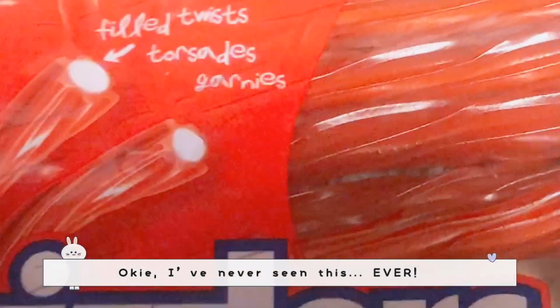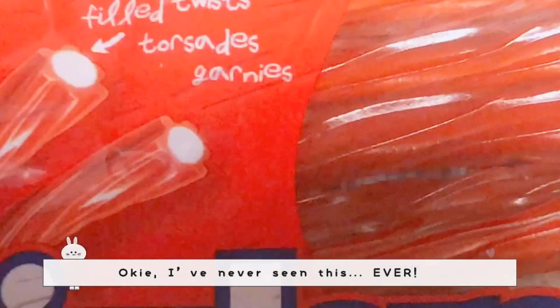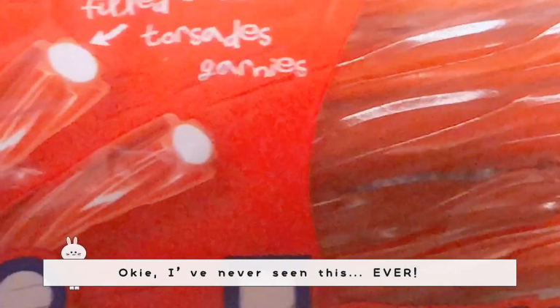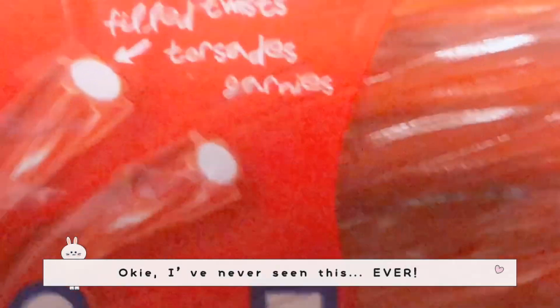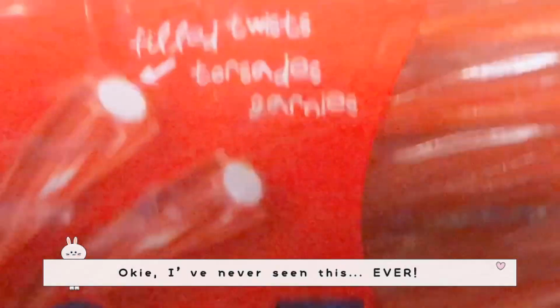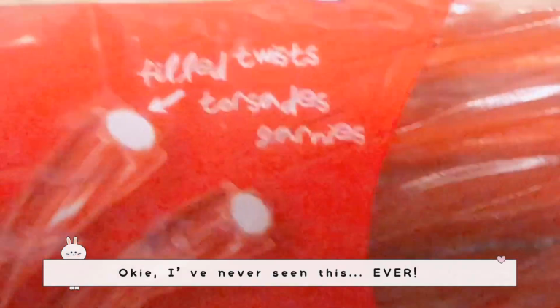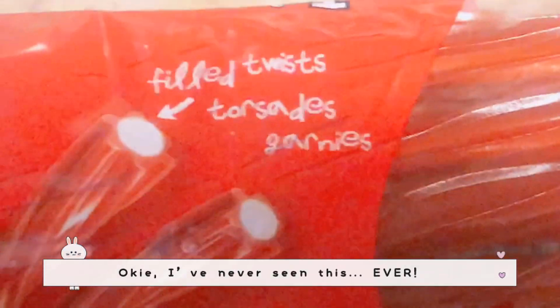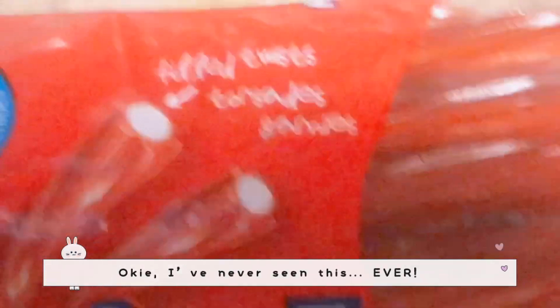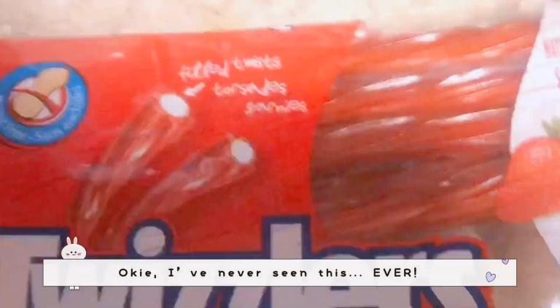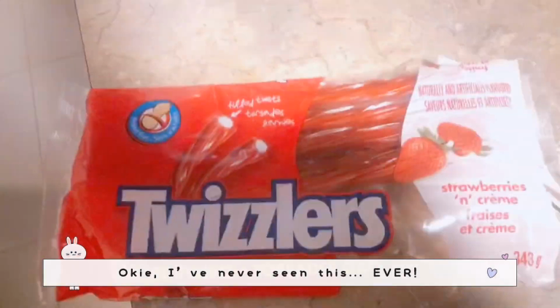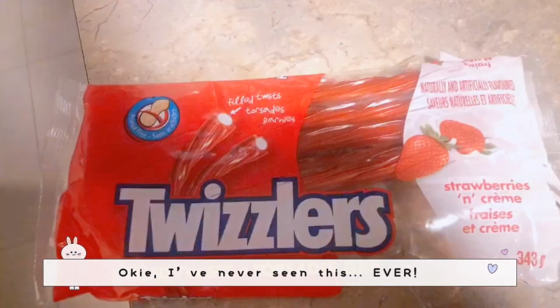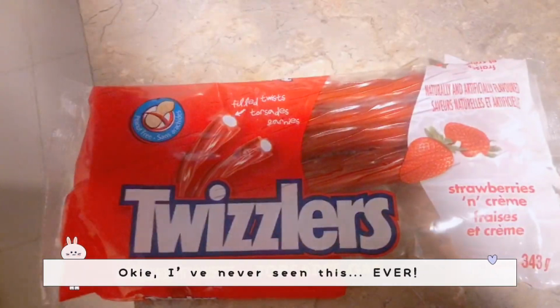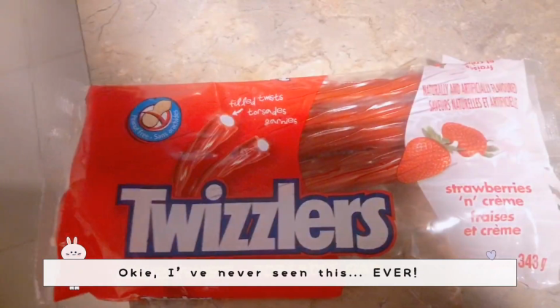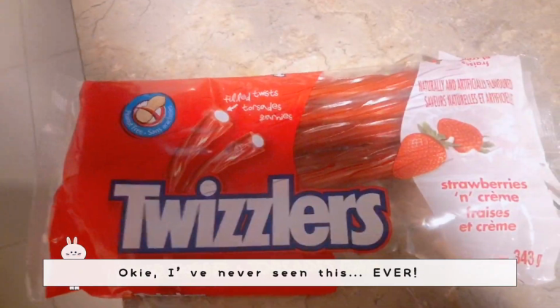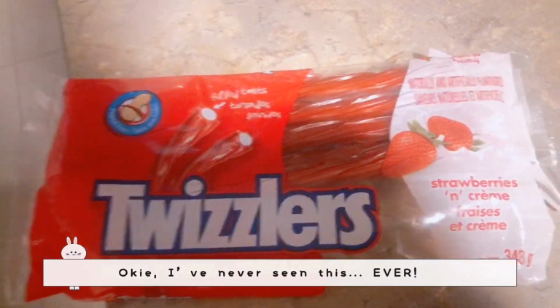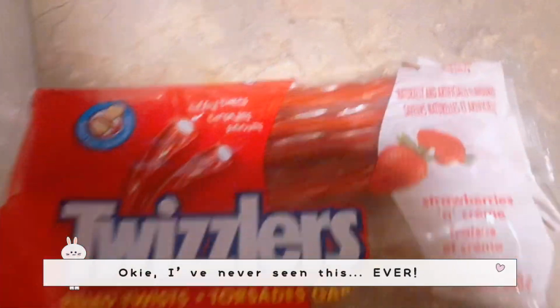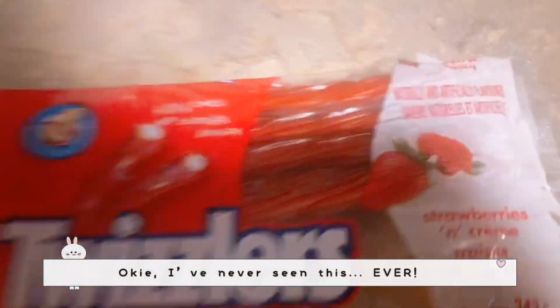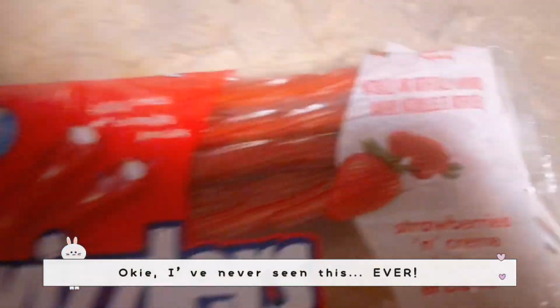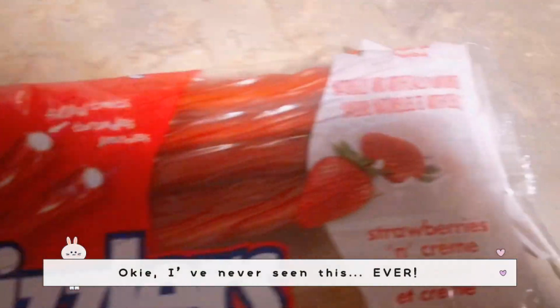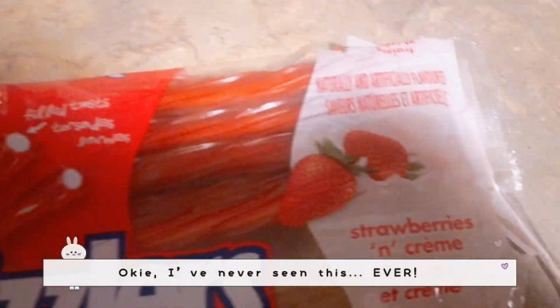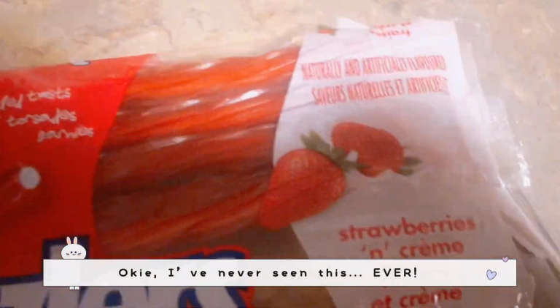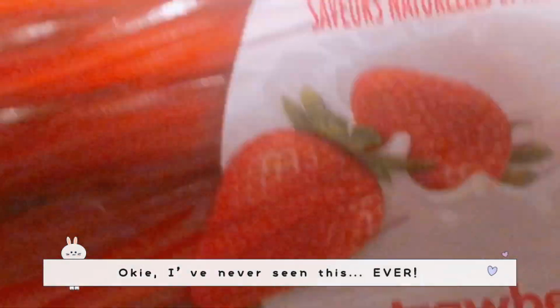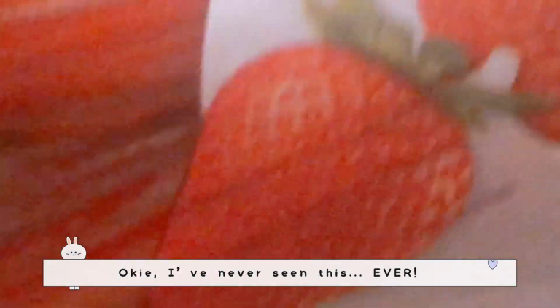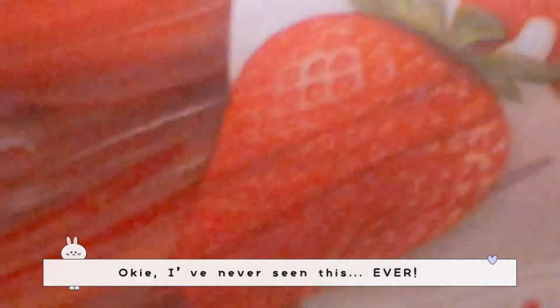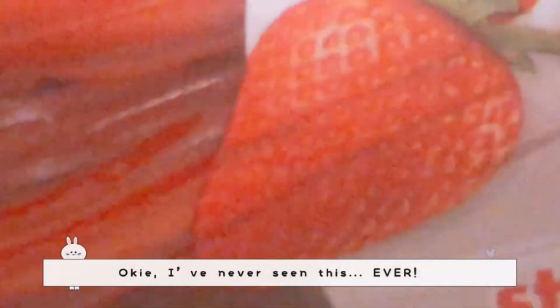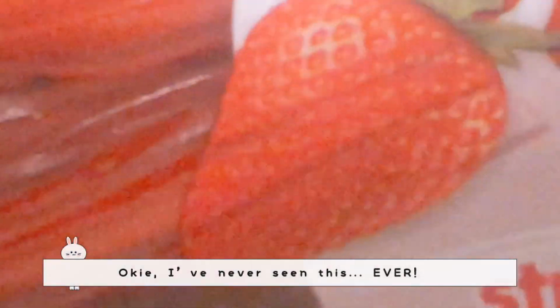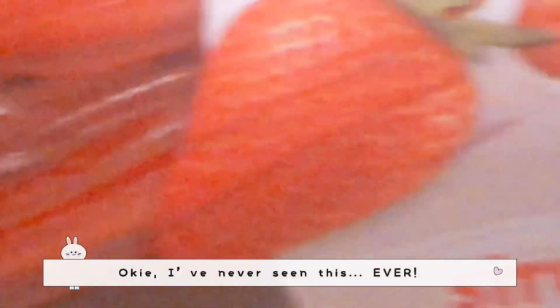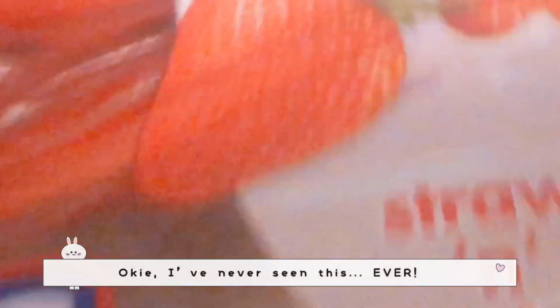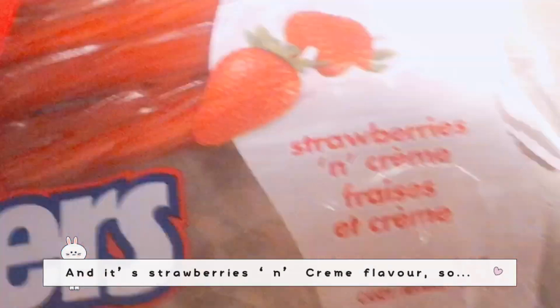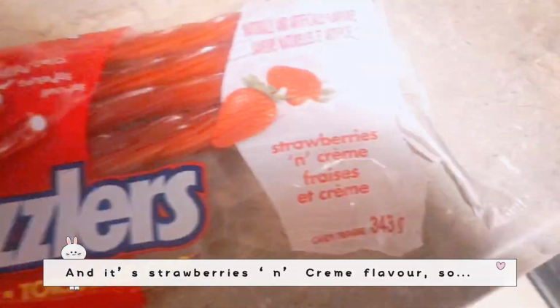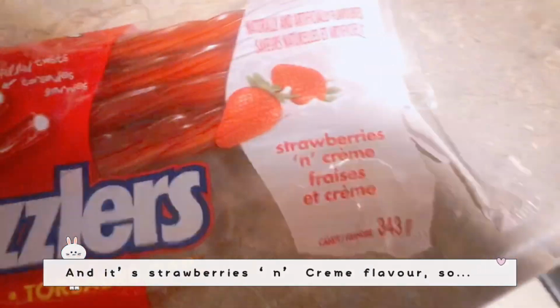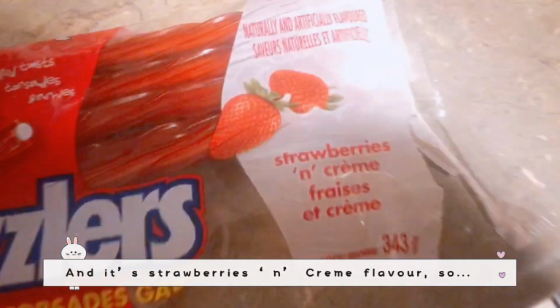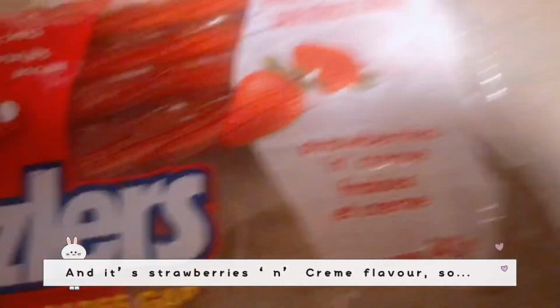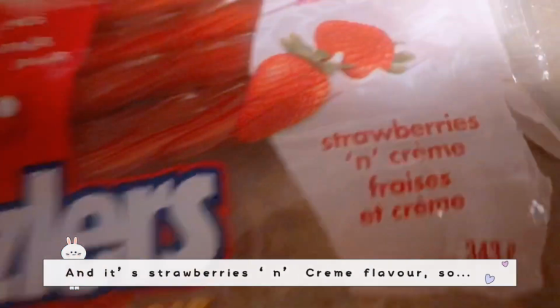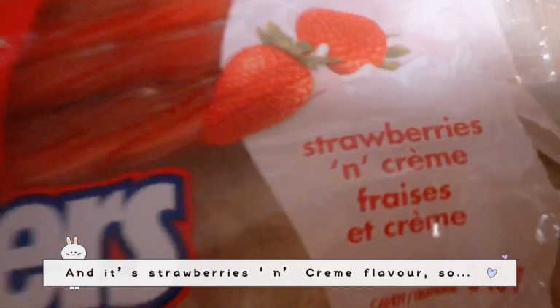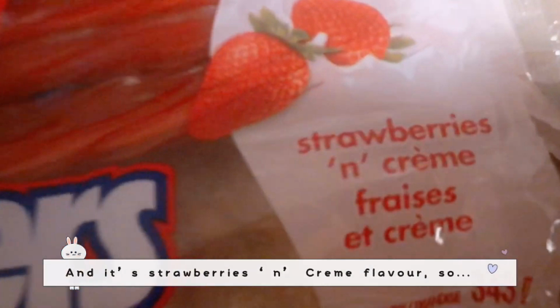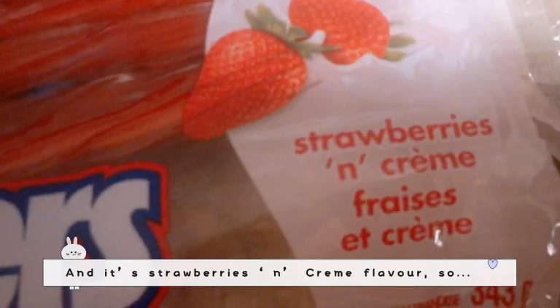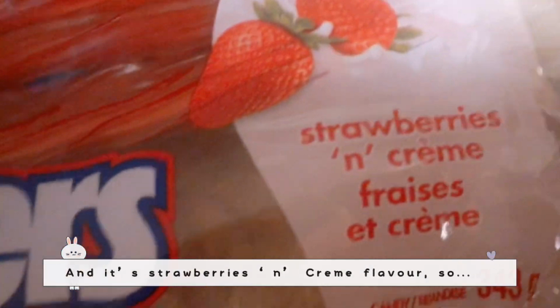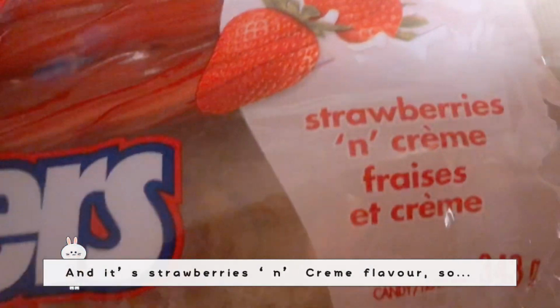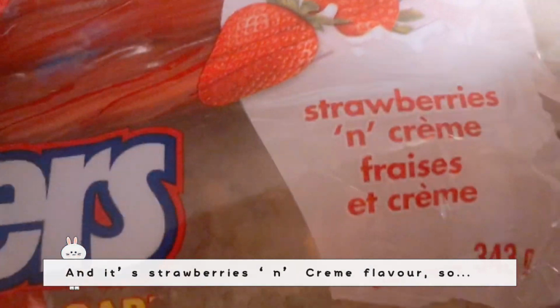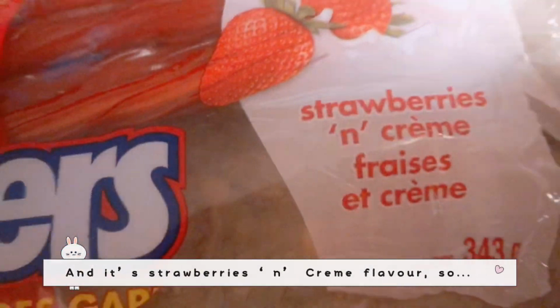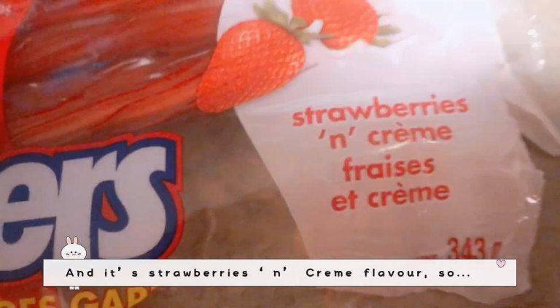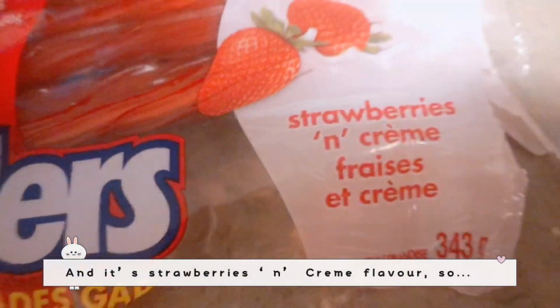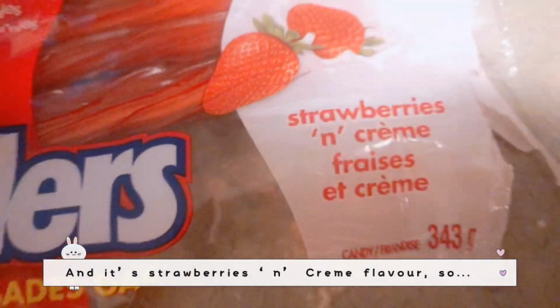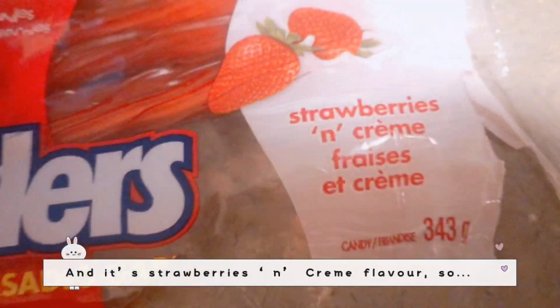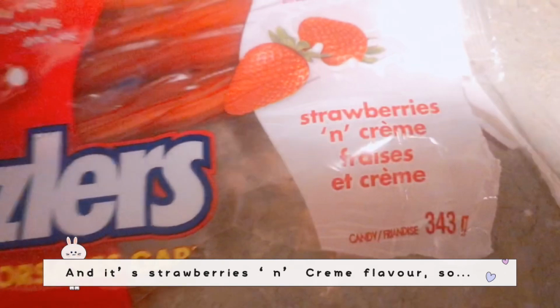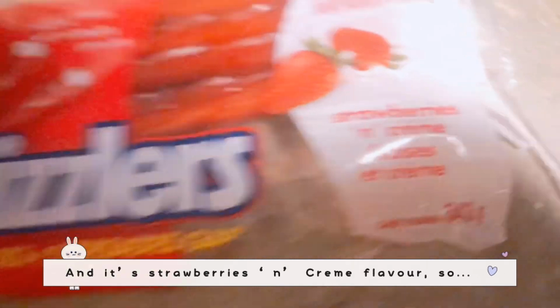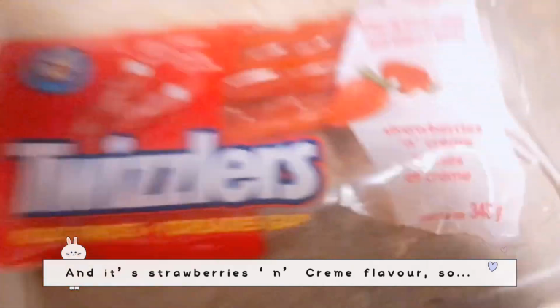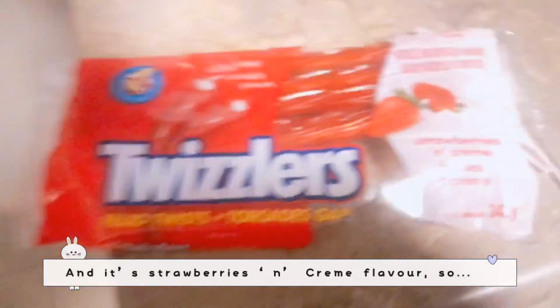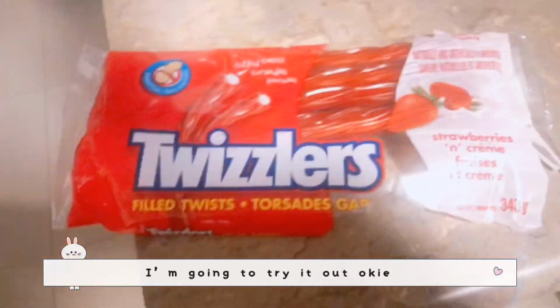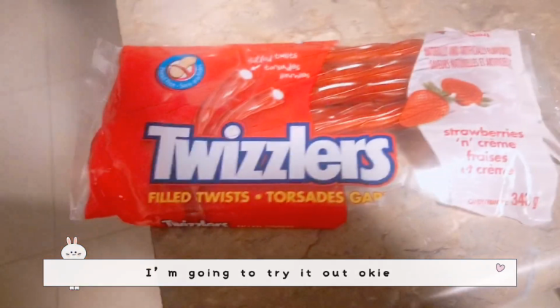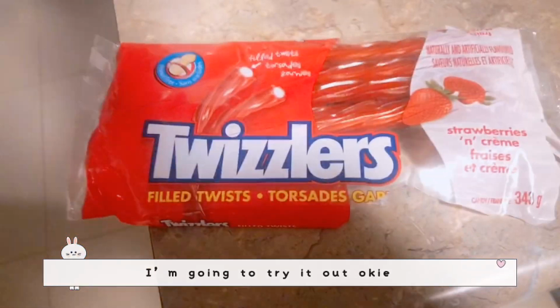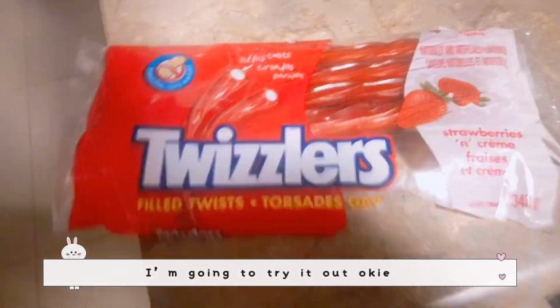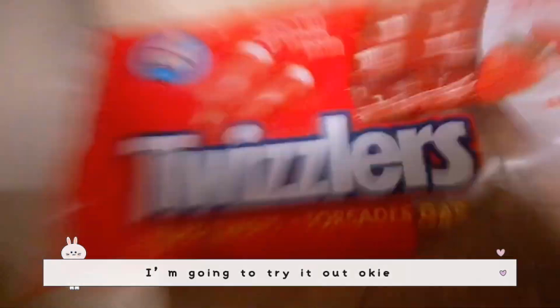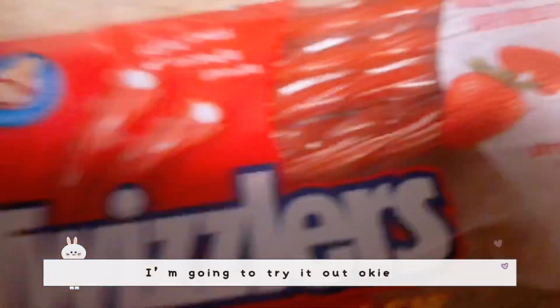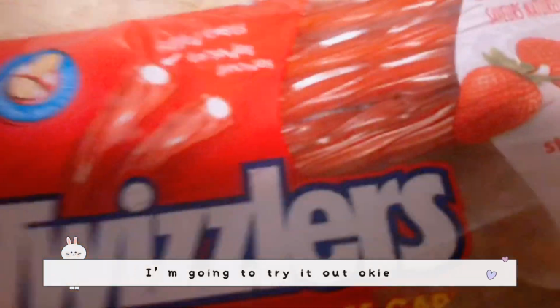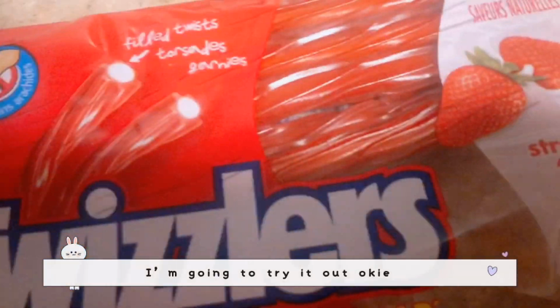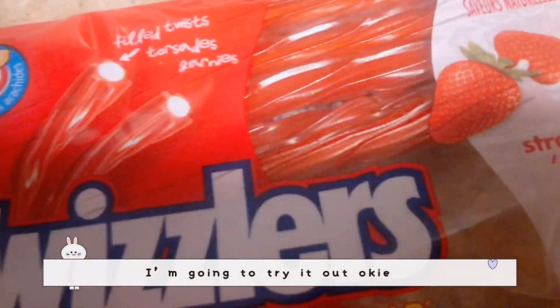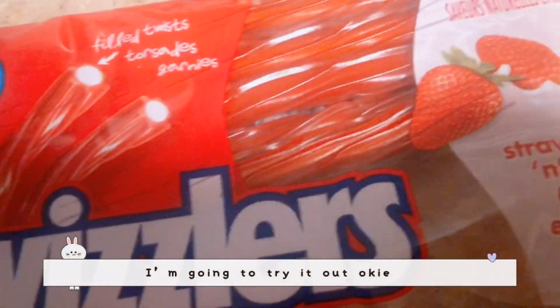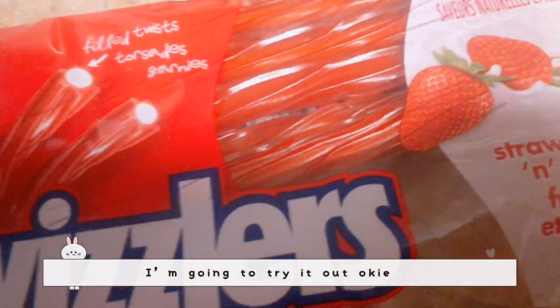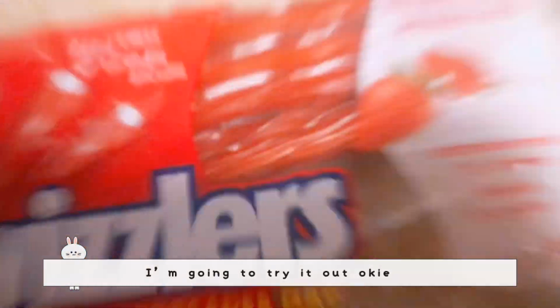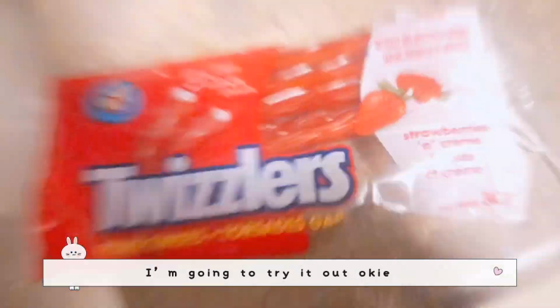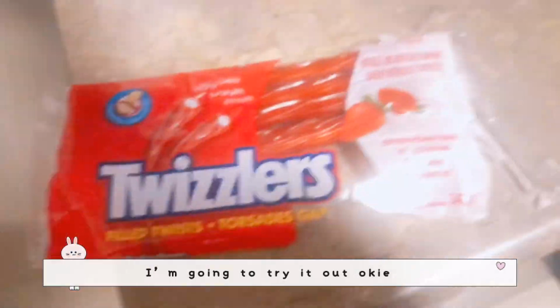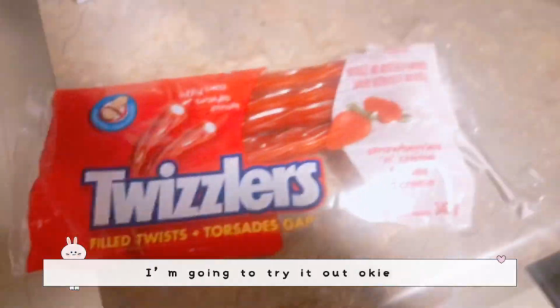I've never seen this before — it's strawberry and cream flavor, so I'm going to try it out.